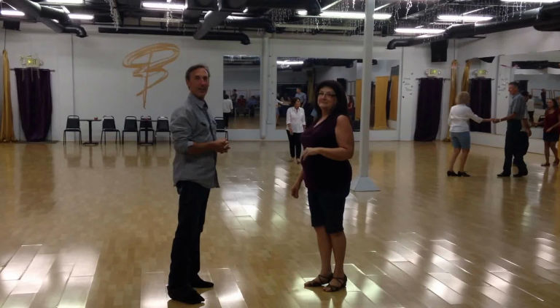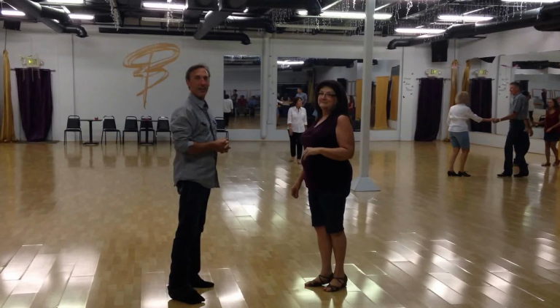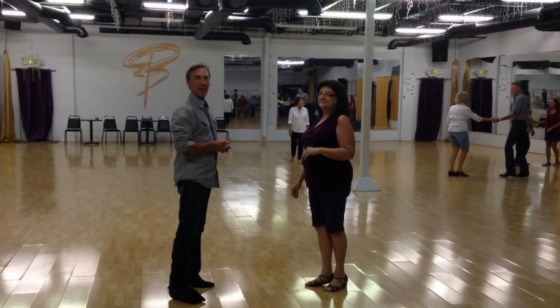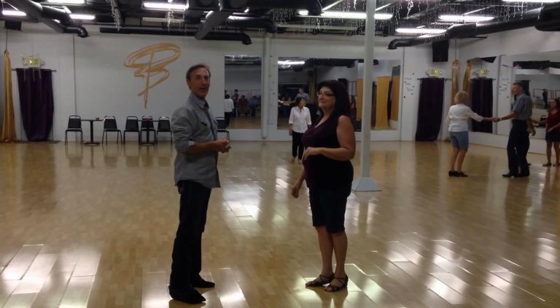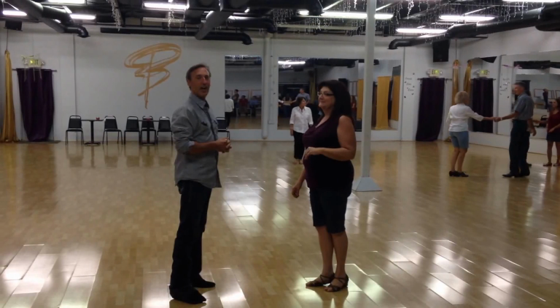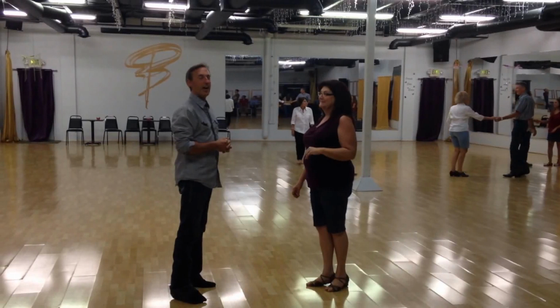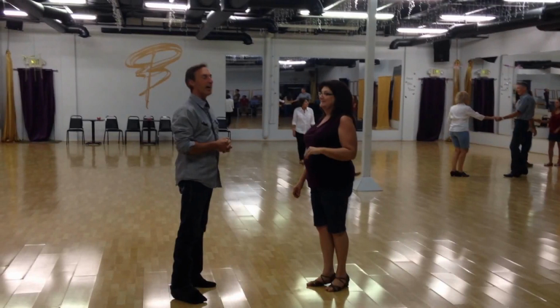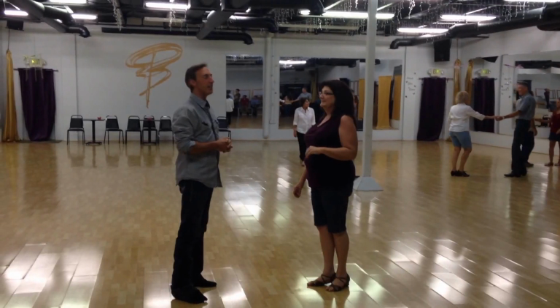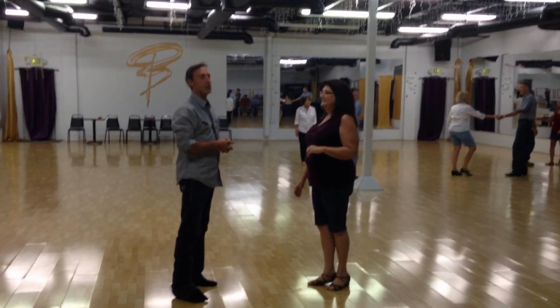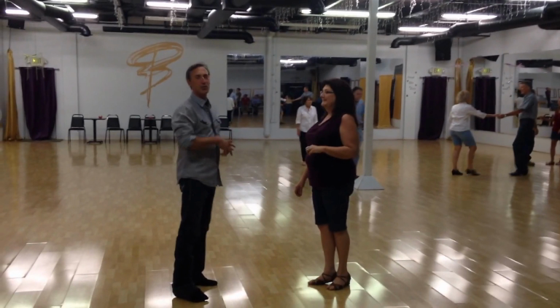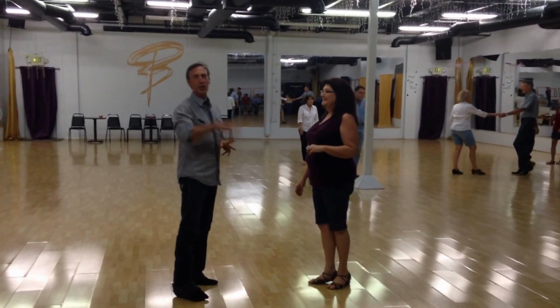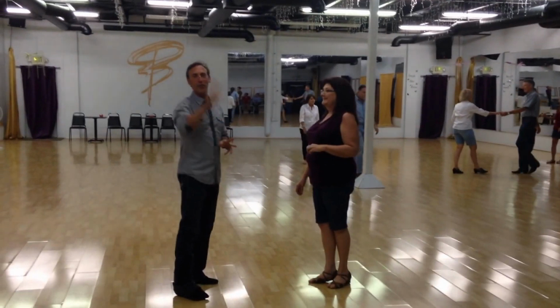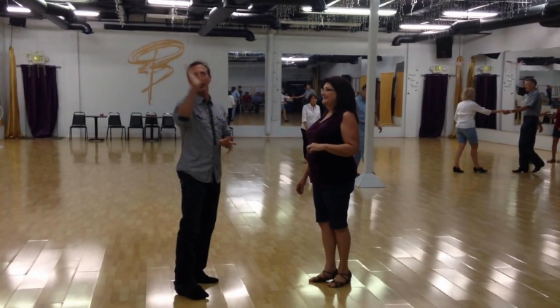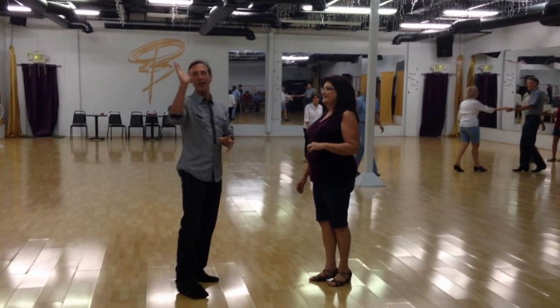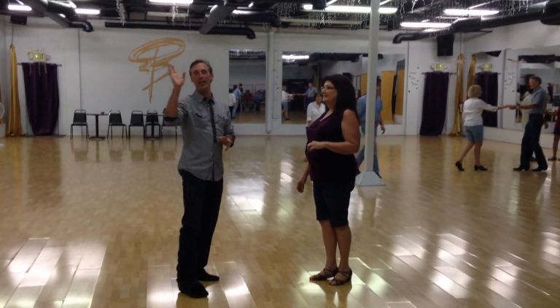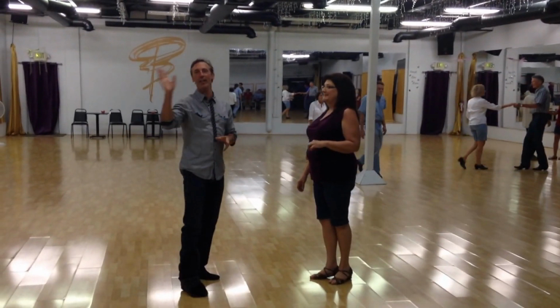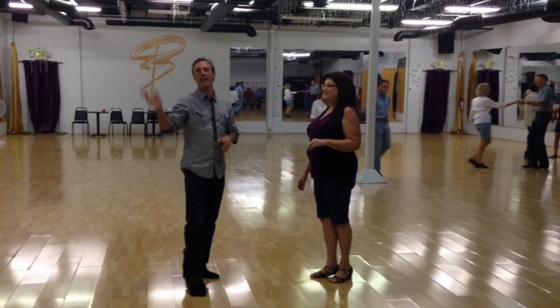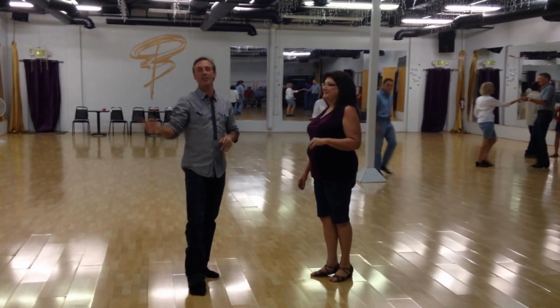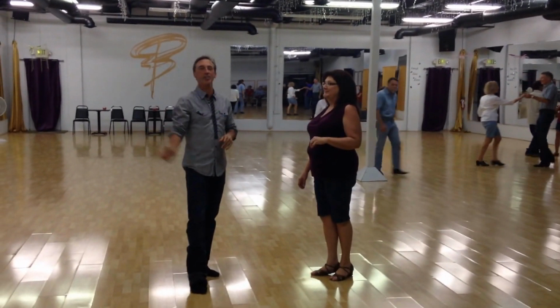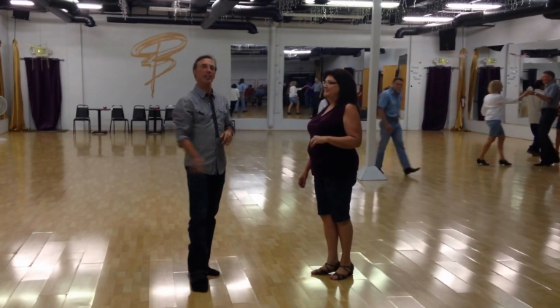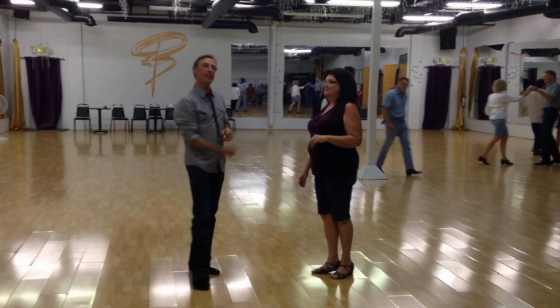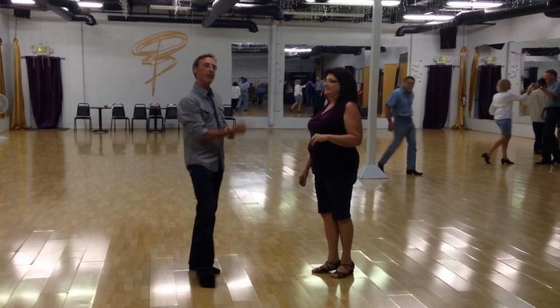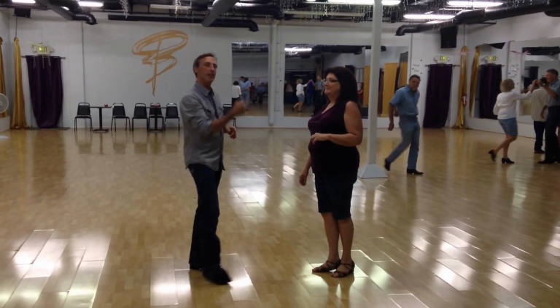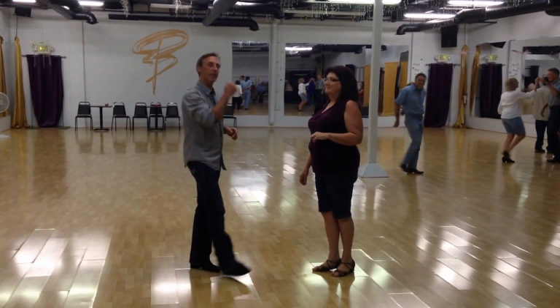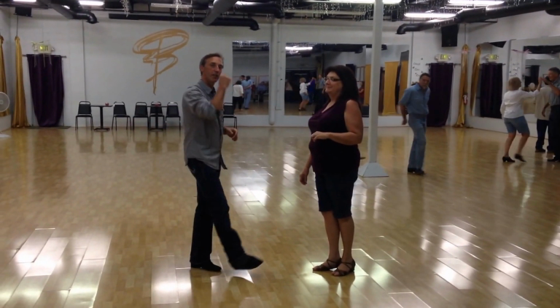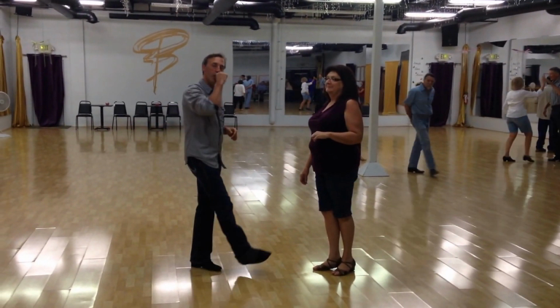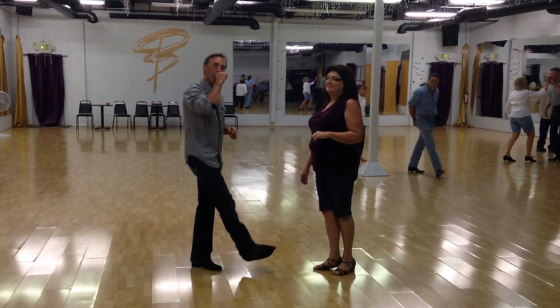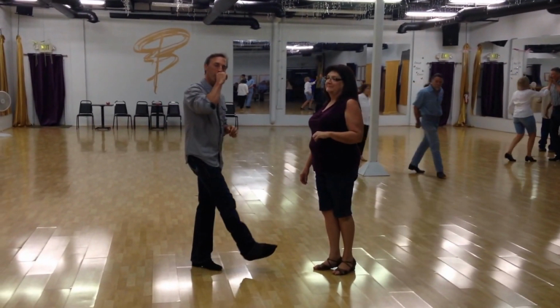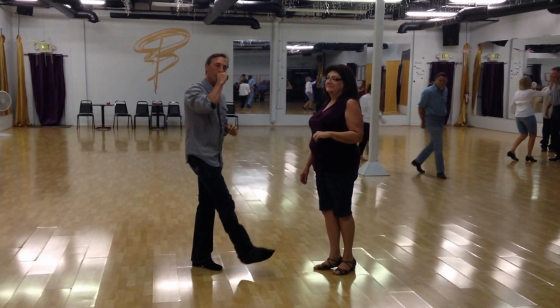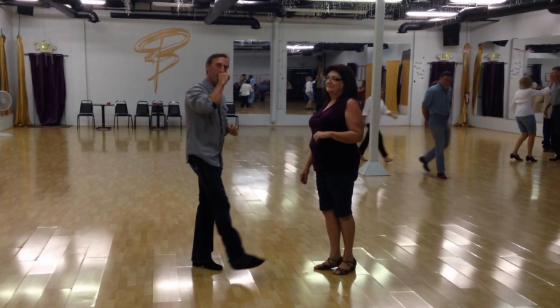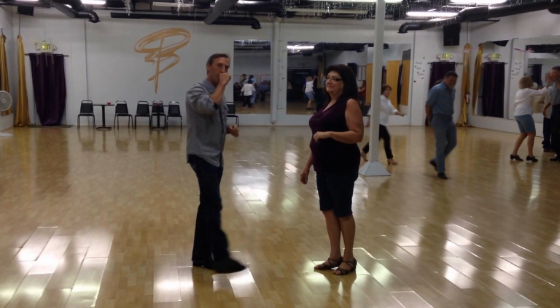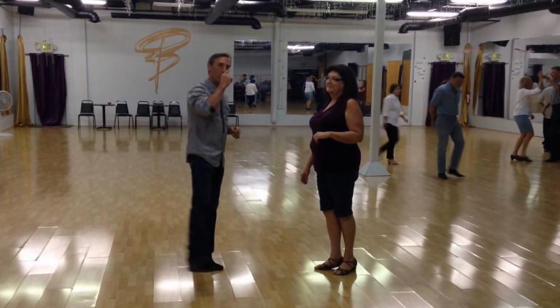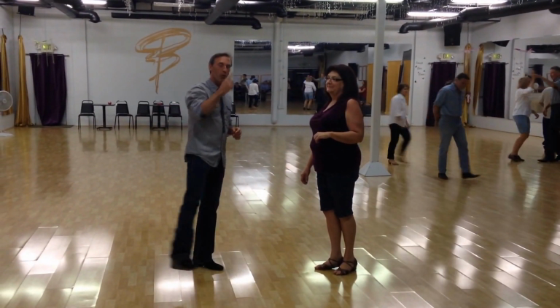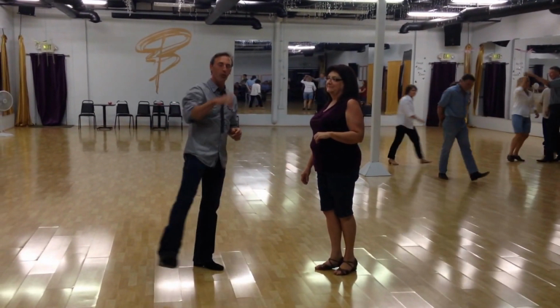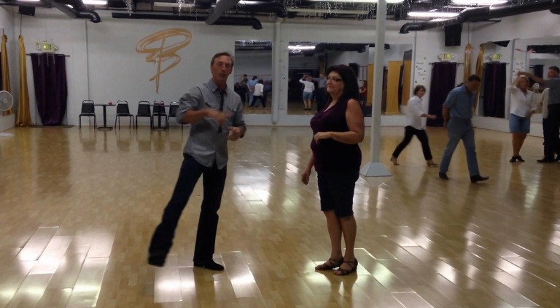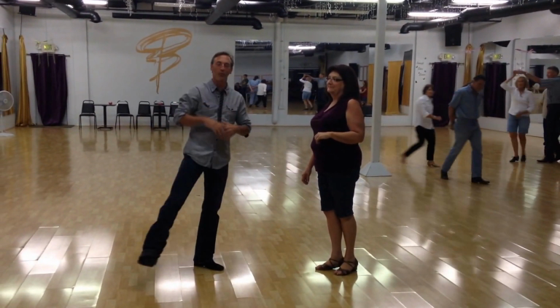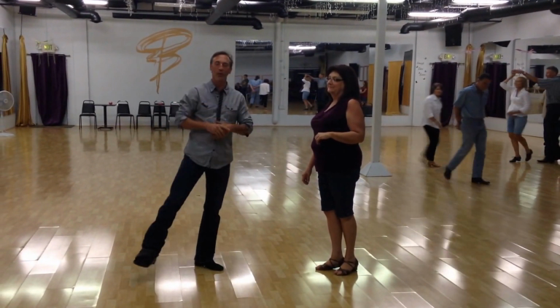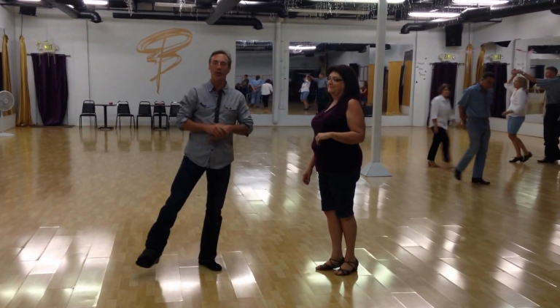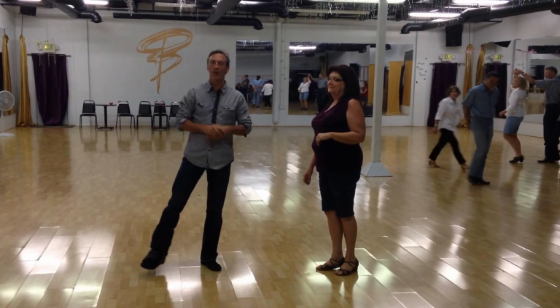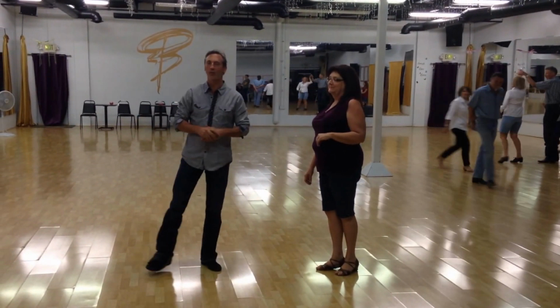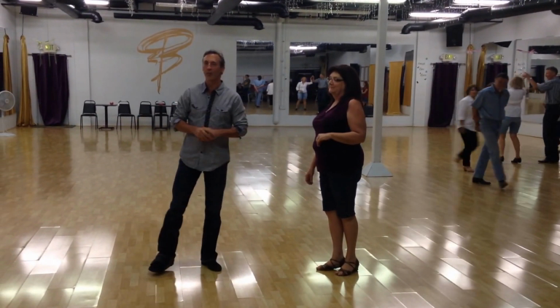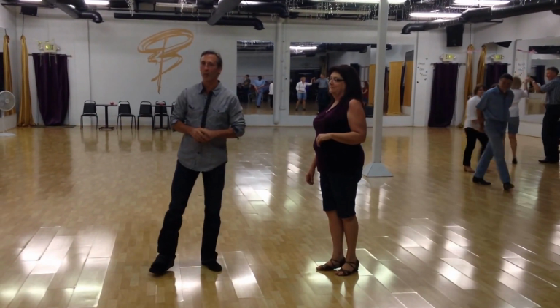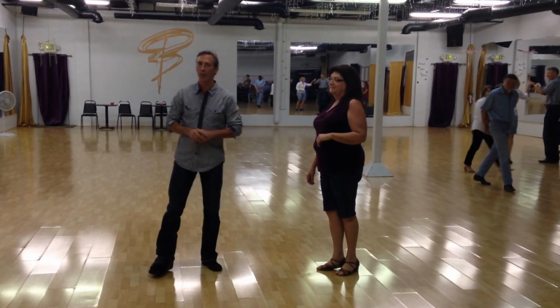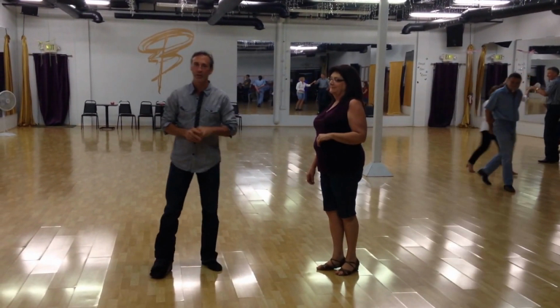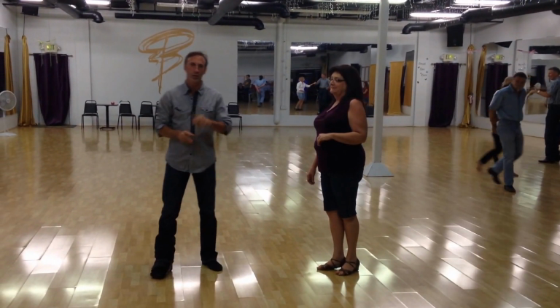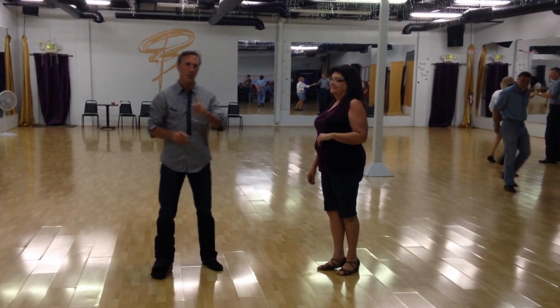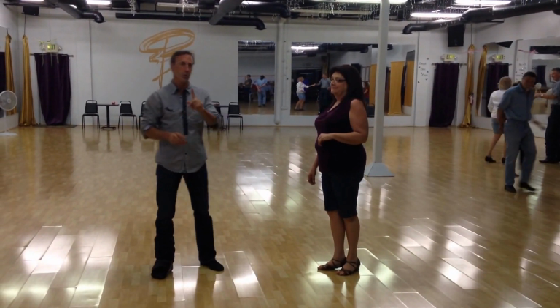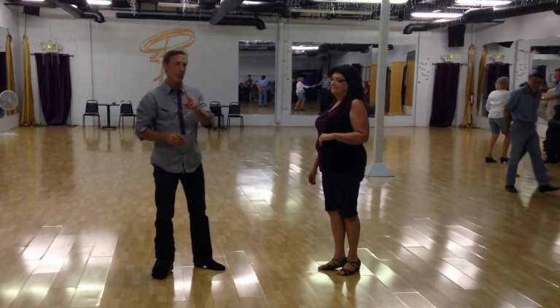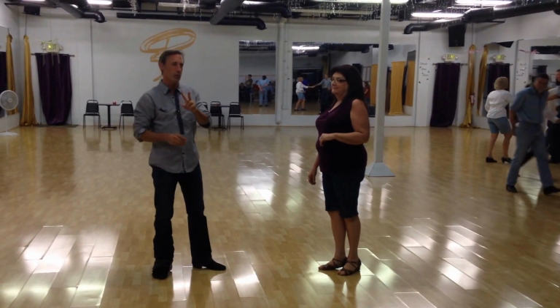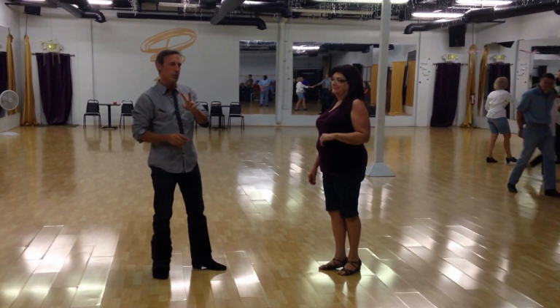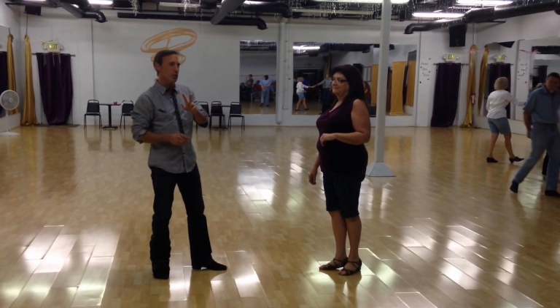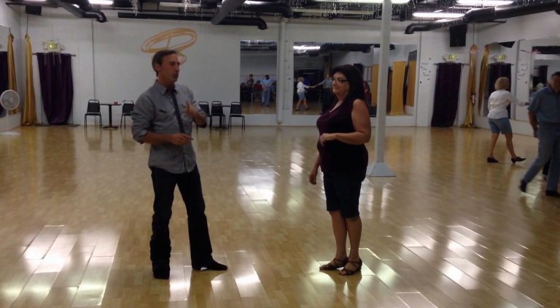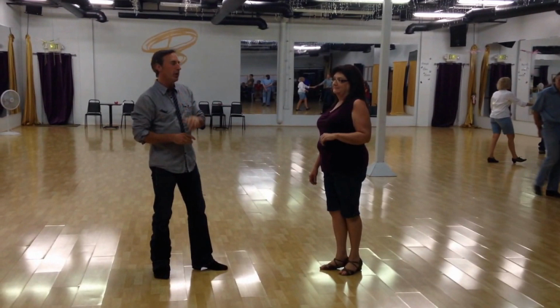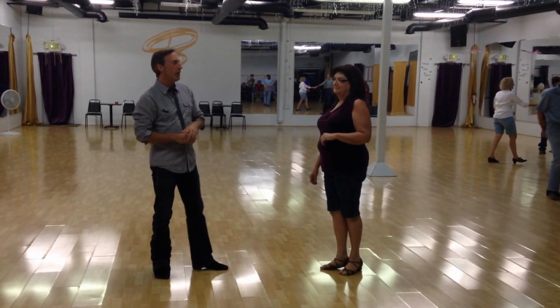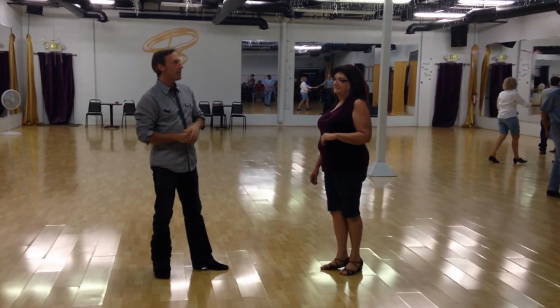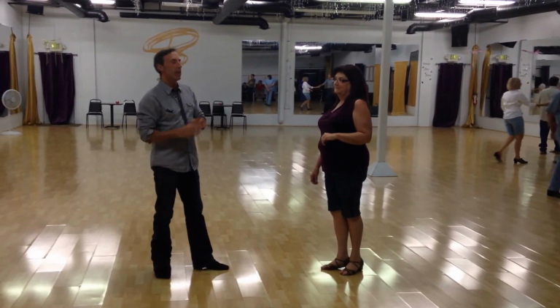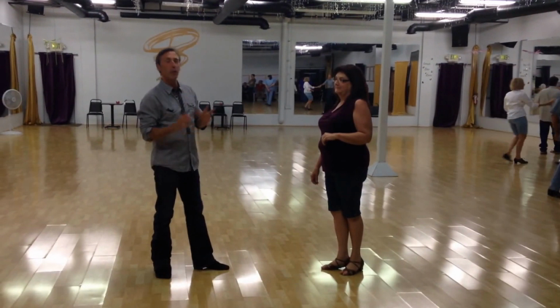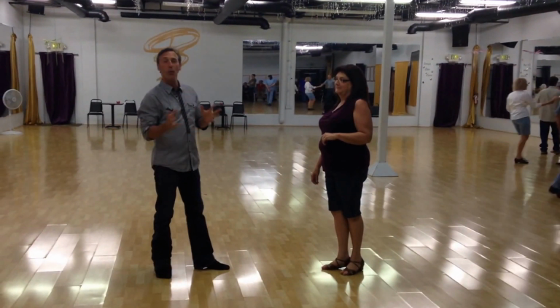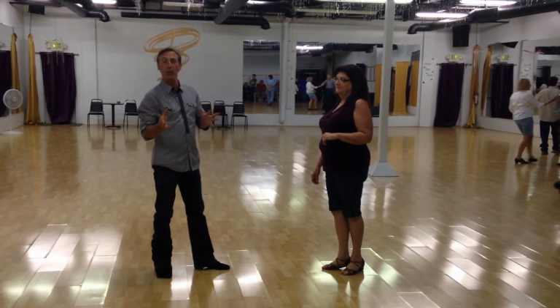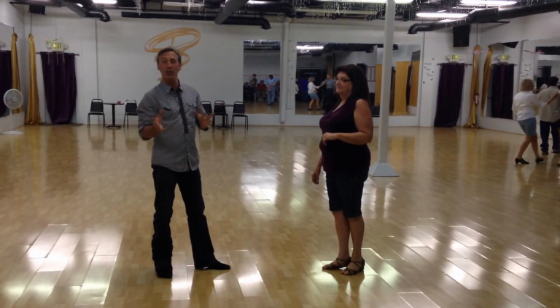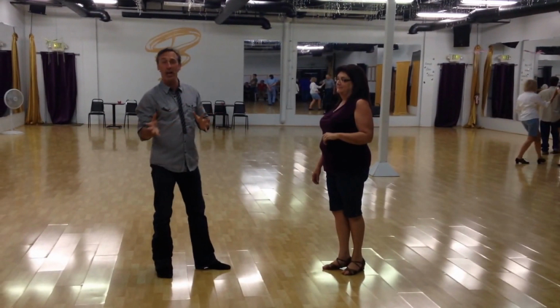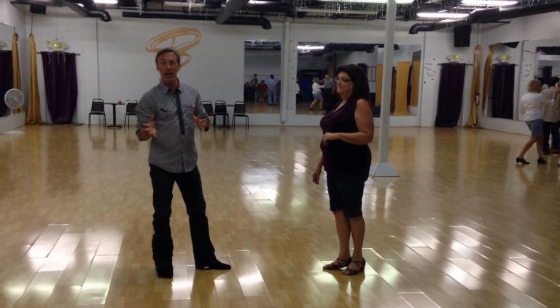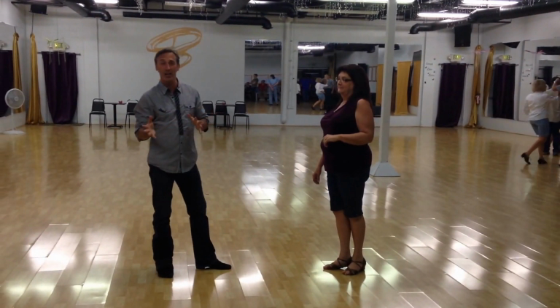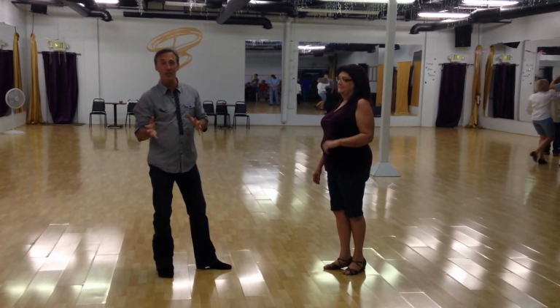Hi, this is Jeffrey and this is Linda from Ballroom of Reno for West Coast 102. Tonight we work tucks.